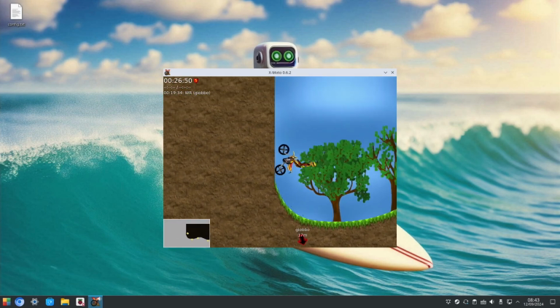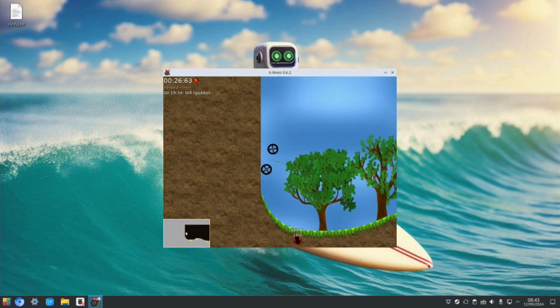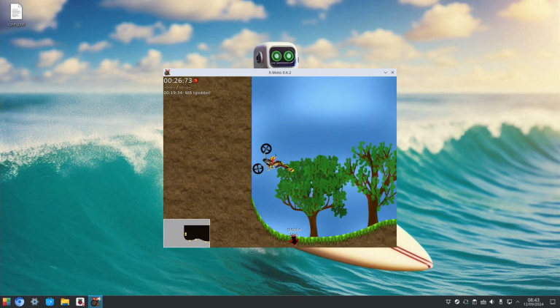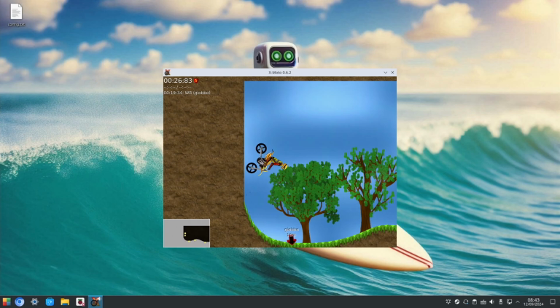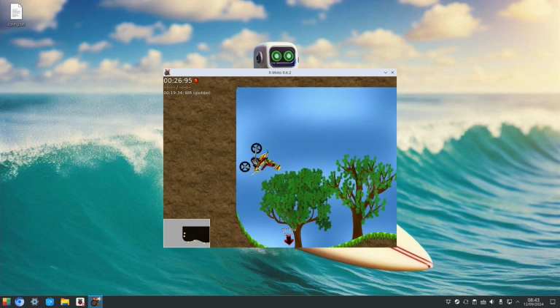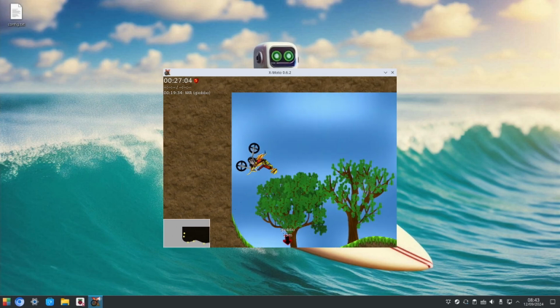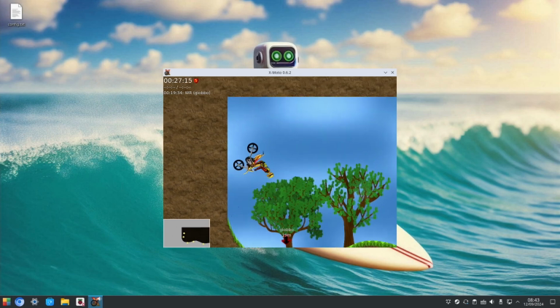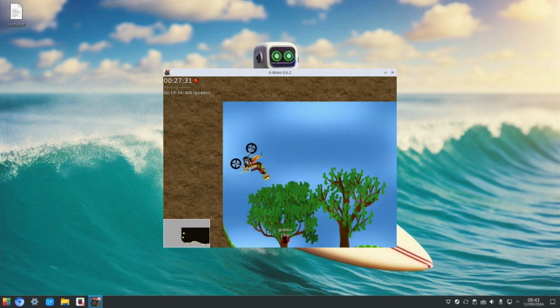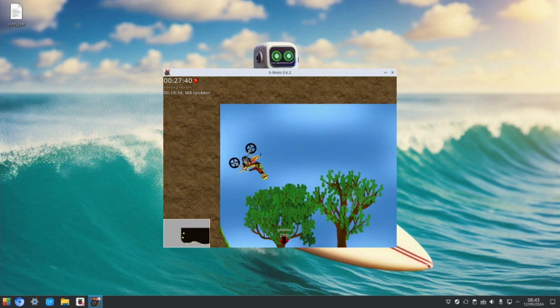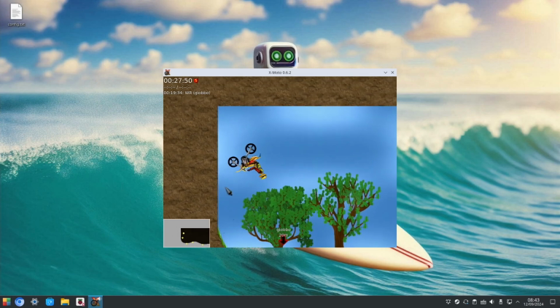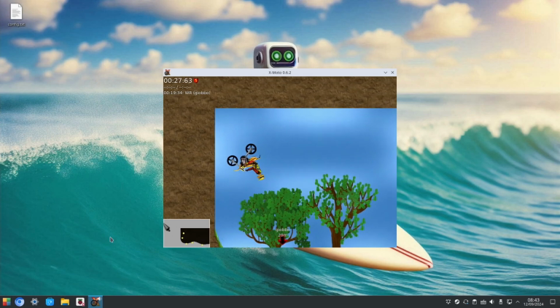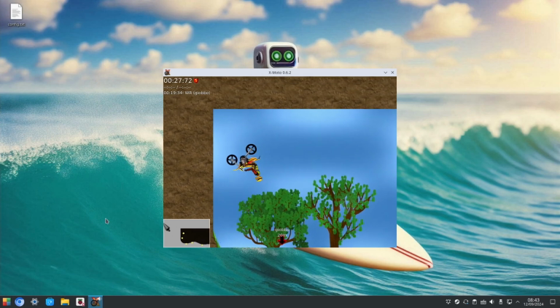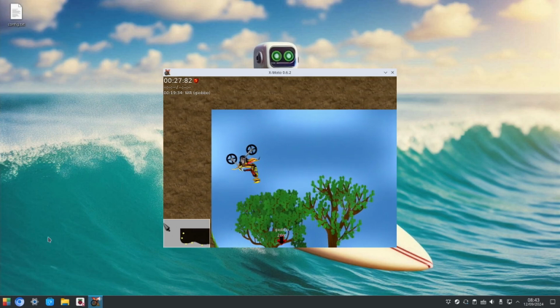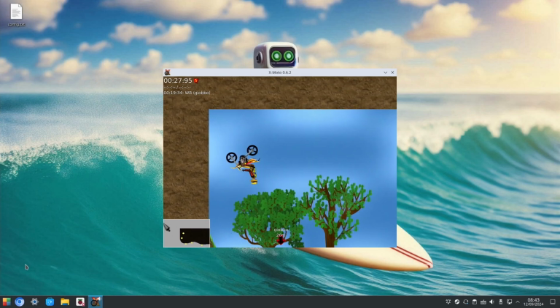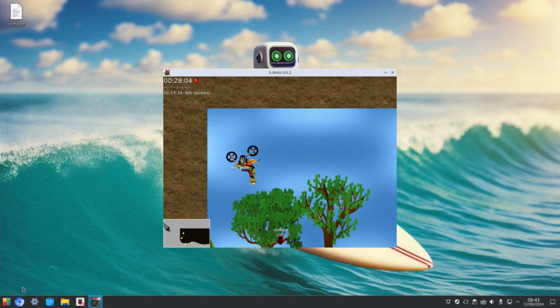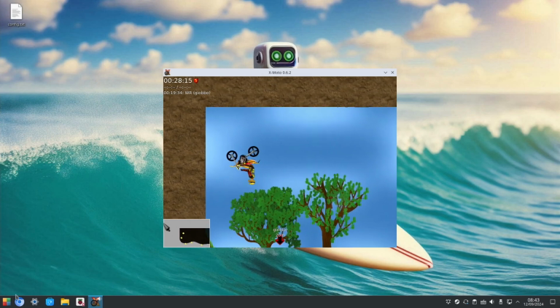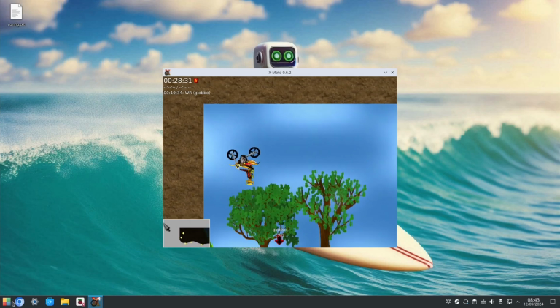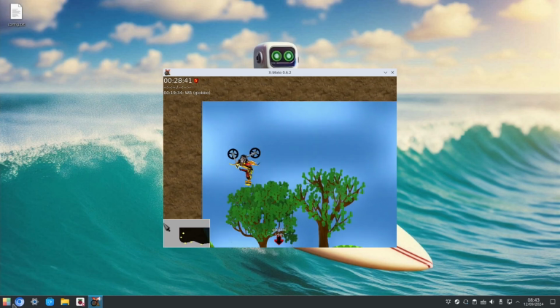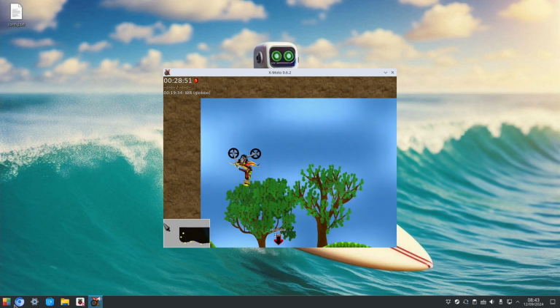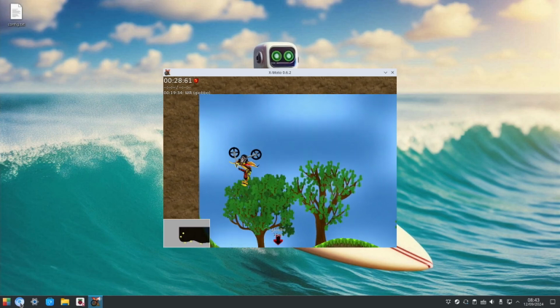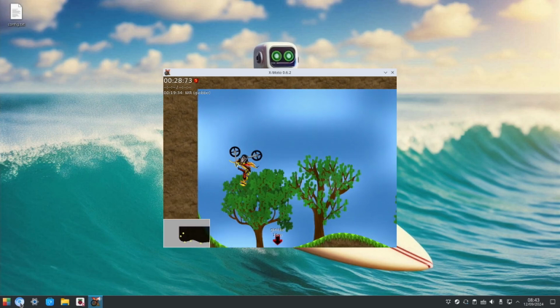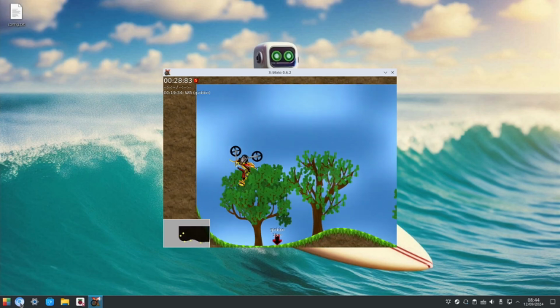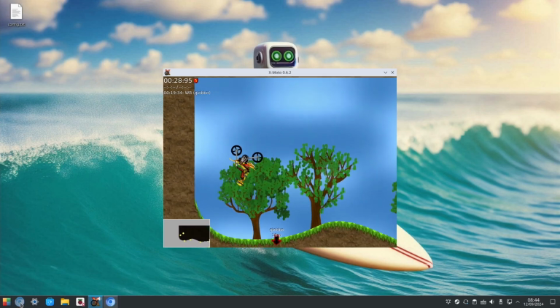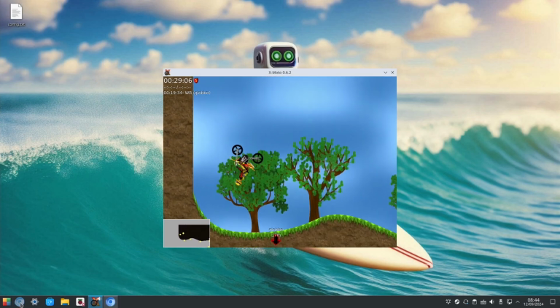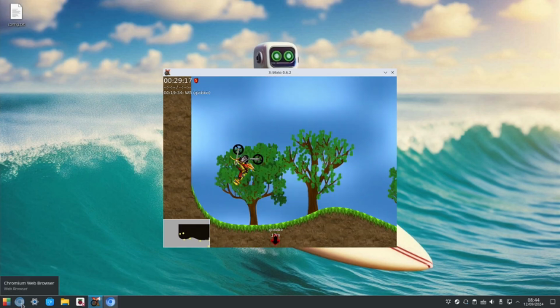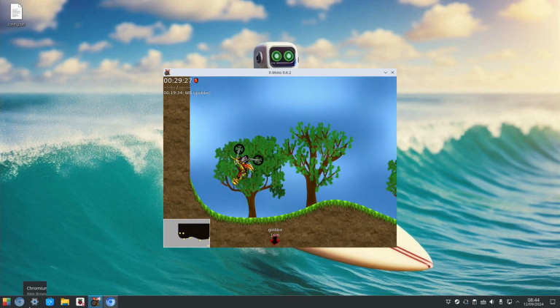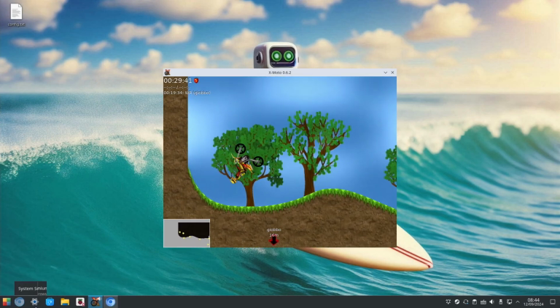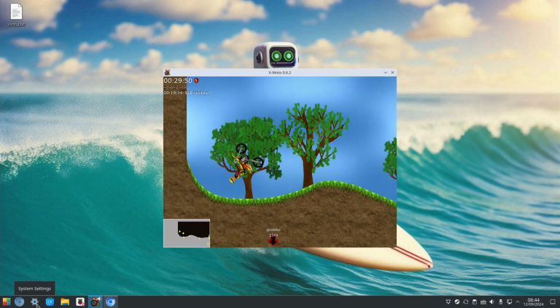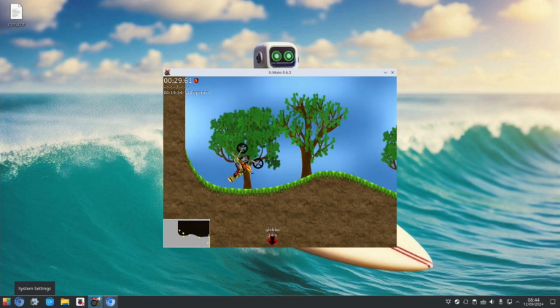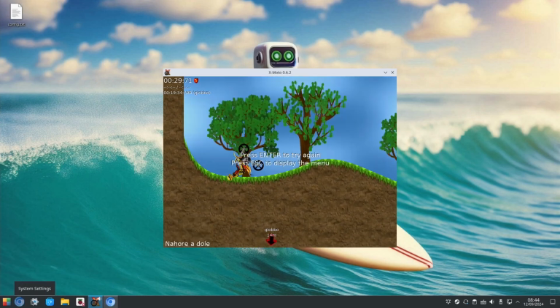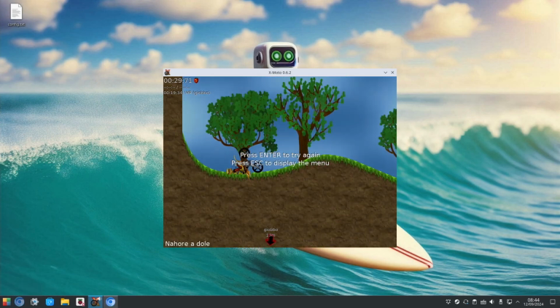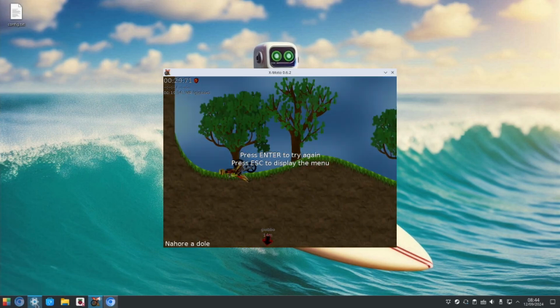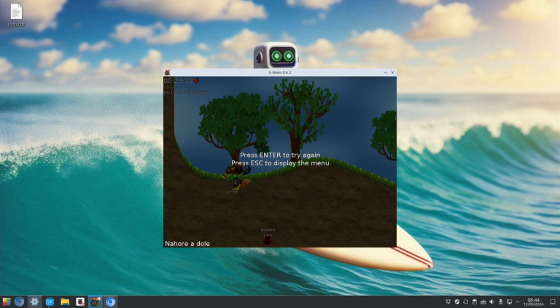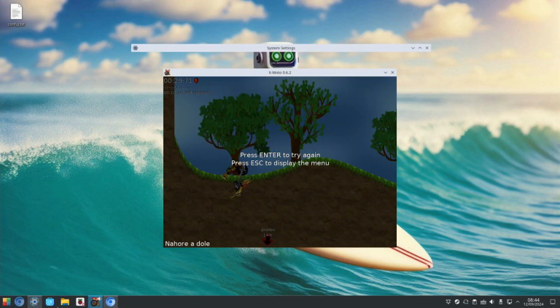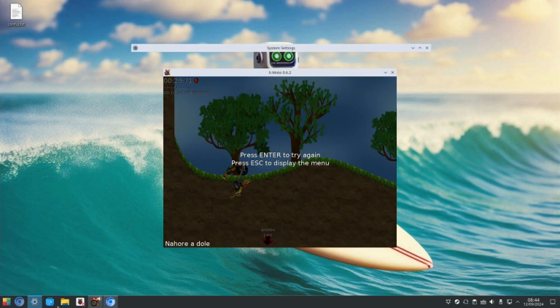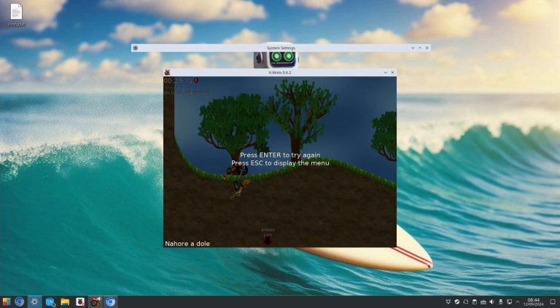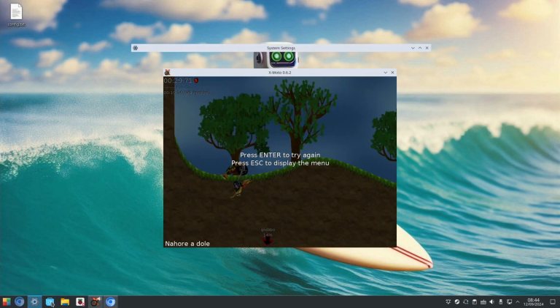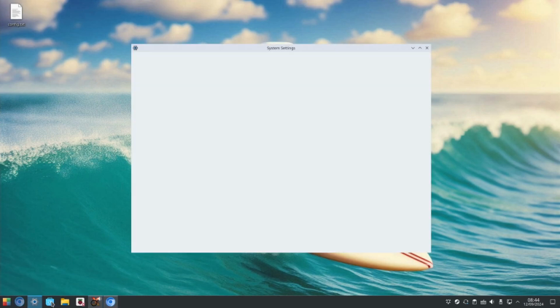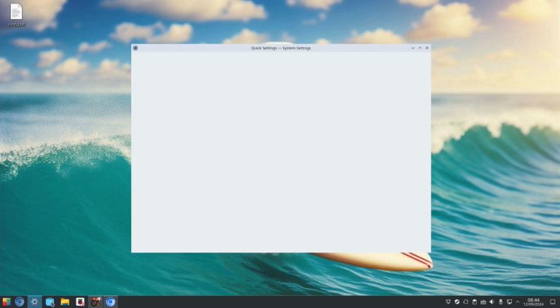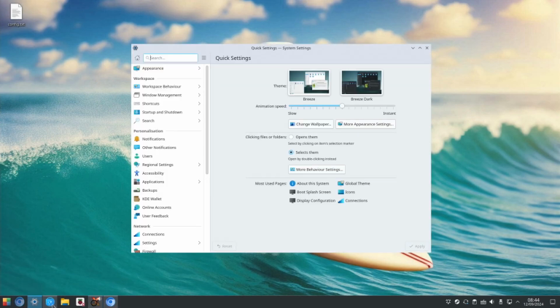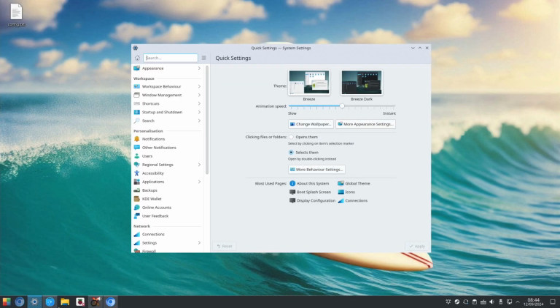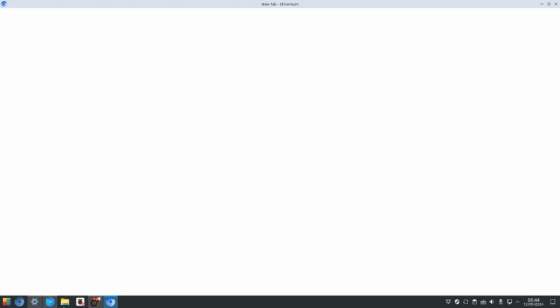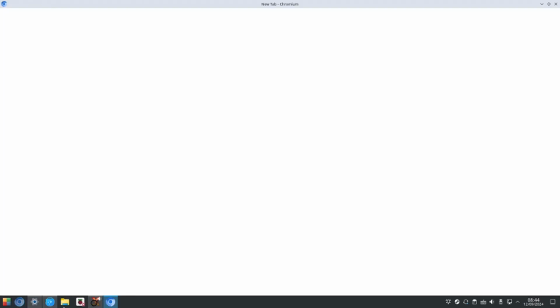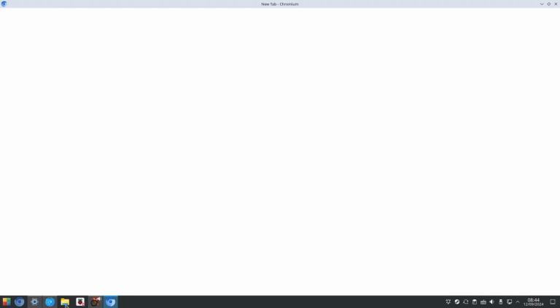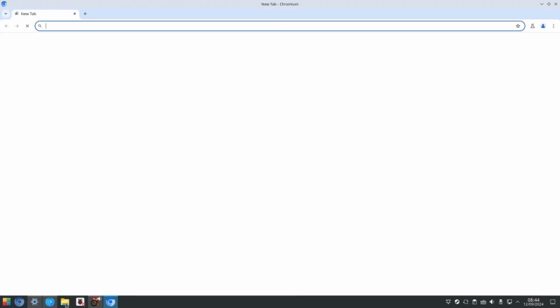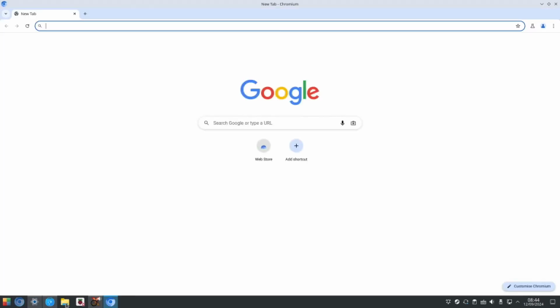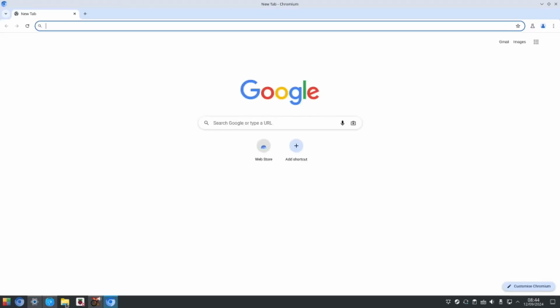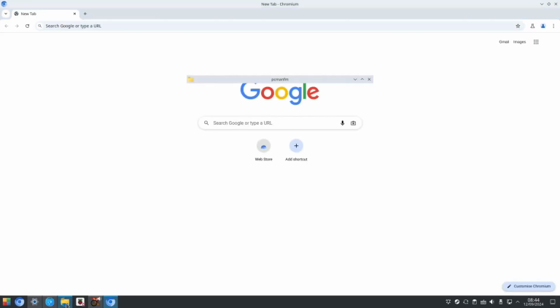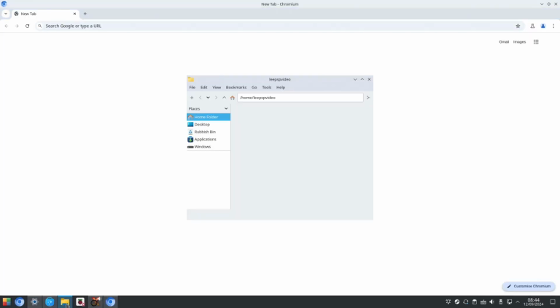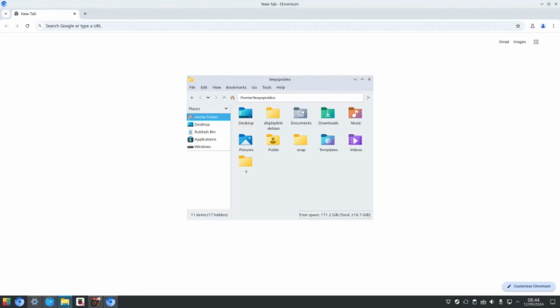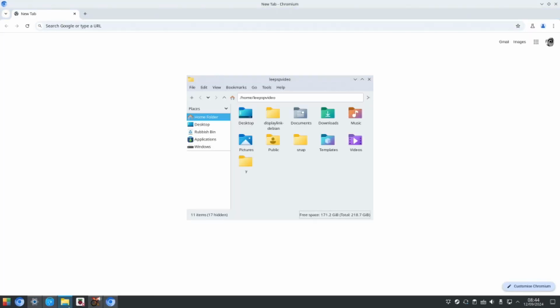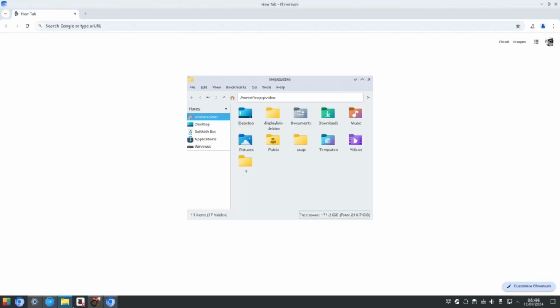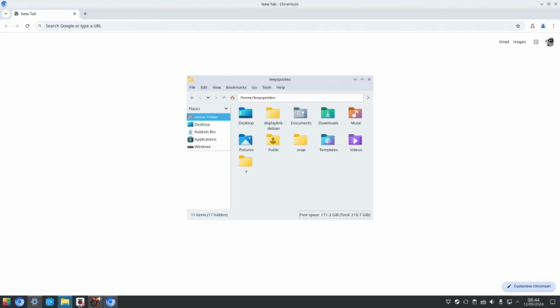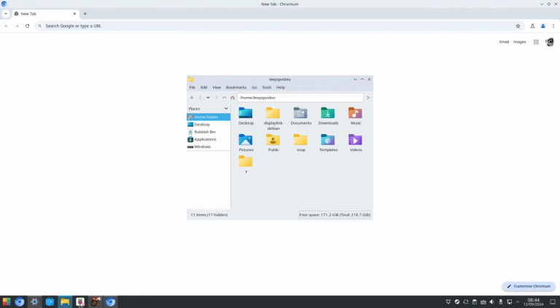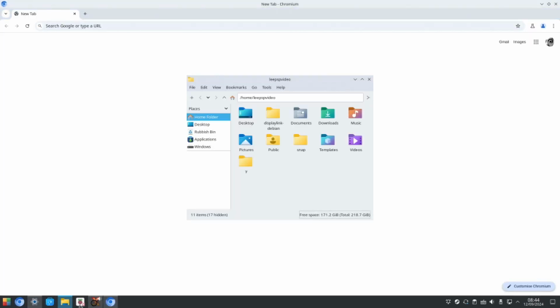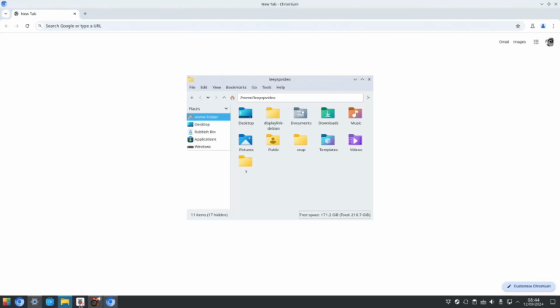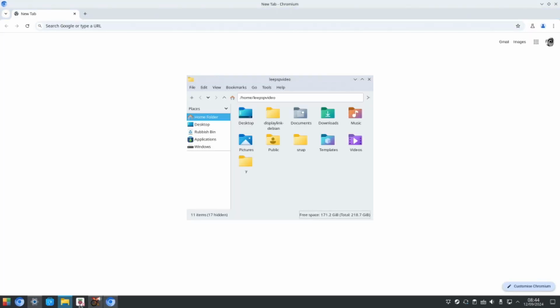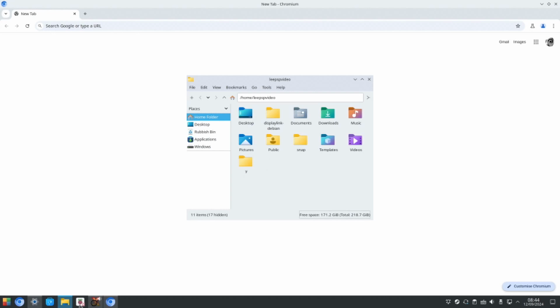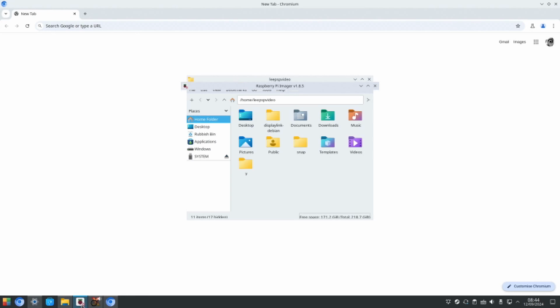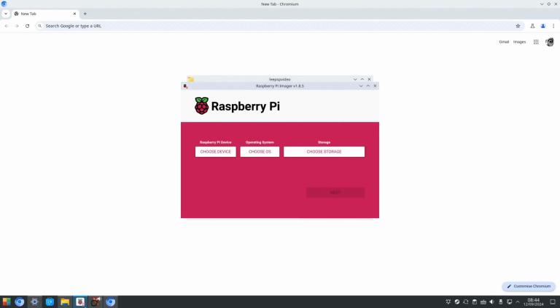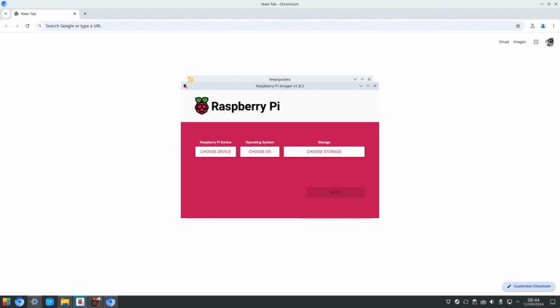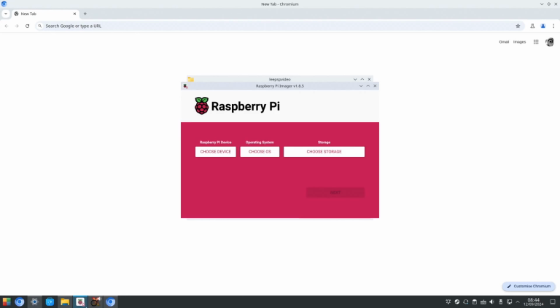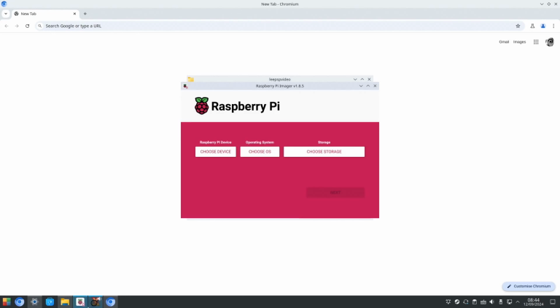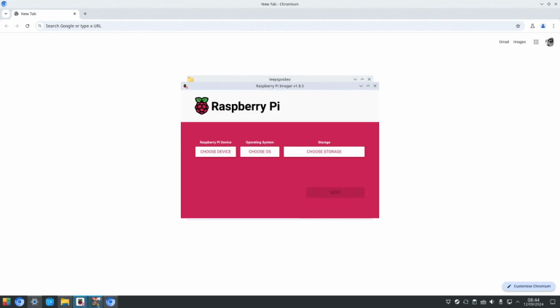If we start opening some things up — the browser, settings, the Plasma store, files, Raspberry Pi Imager — you can see that everything works really fast on this.